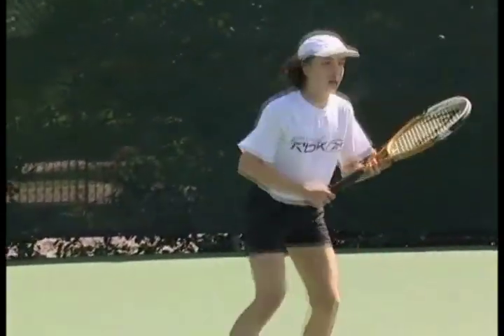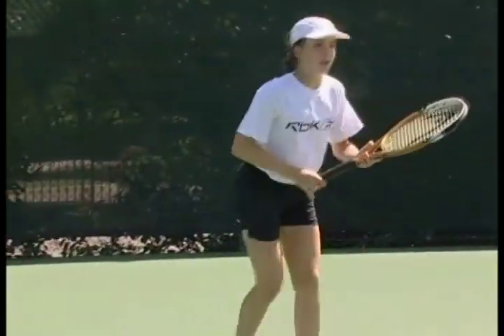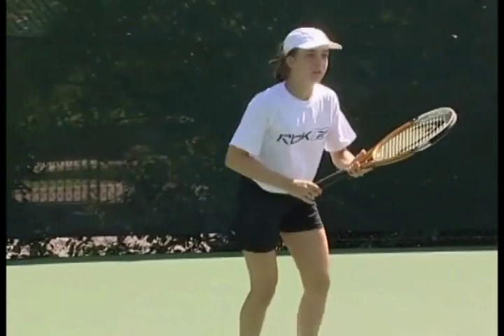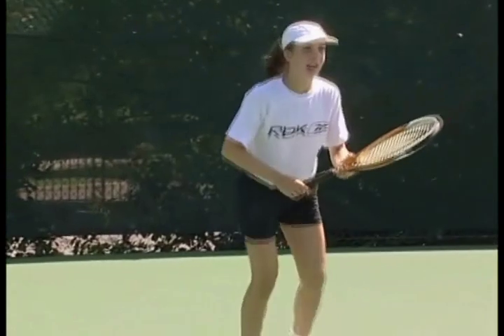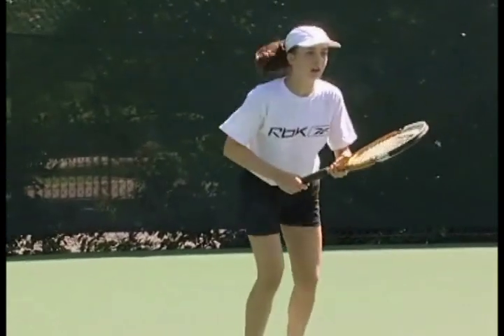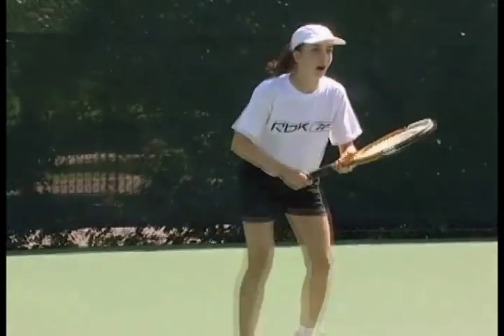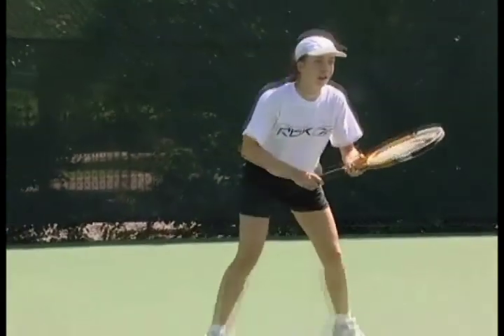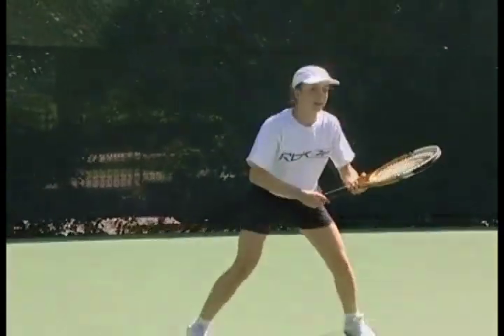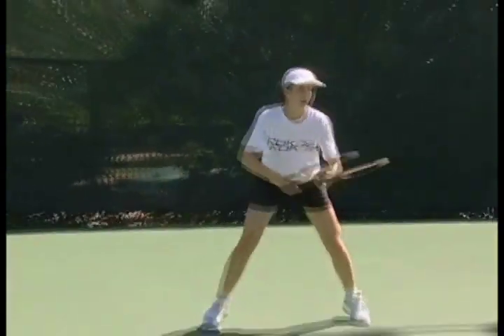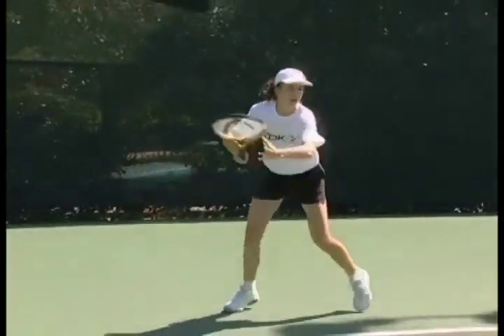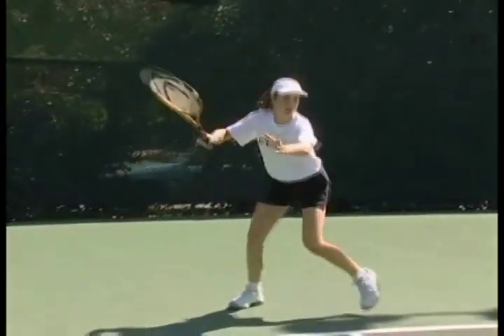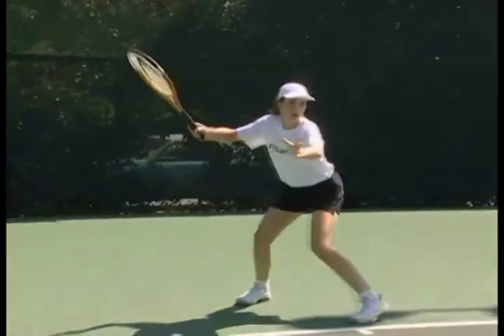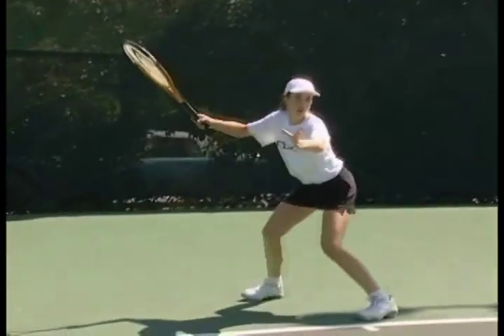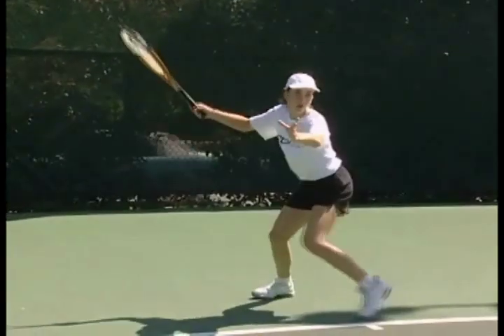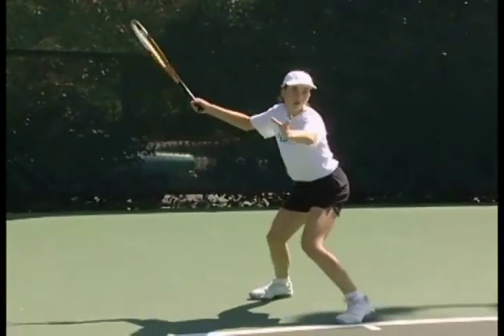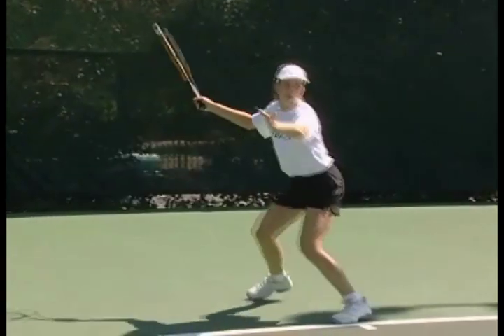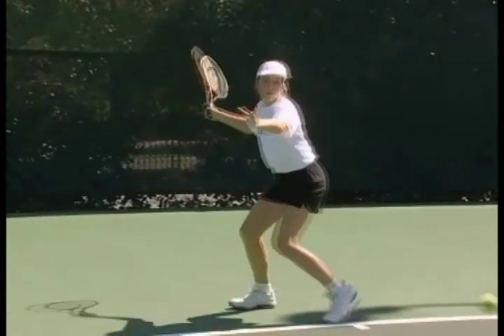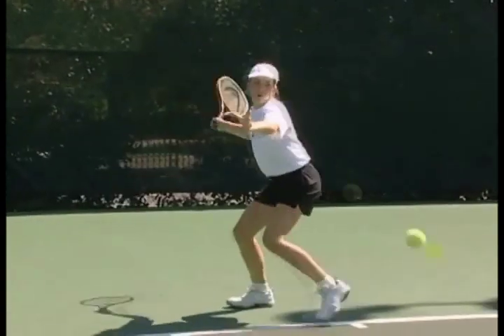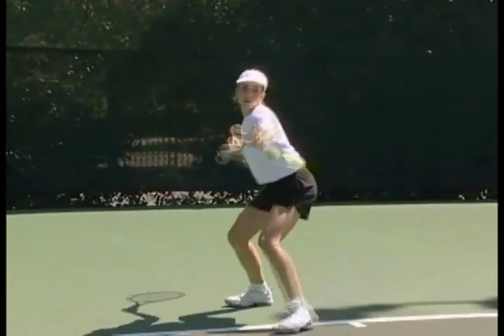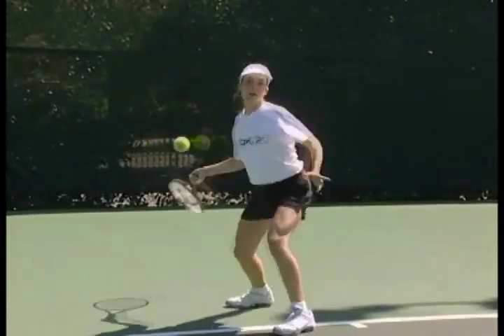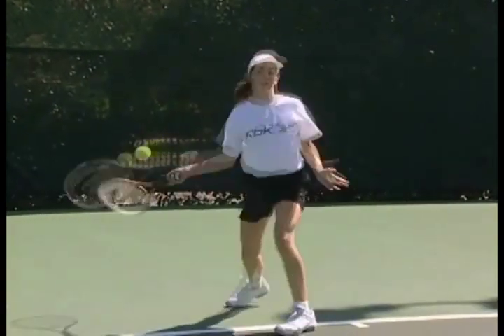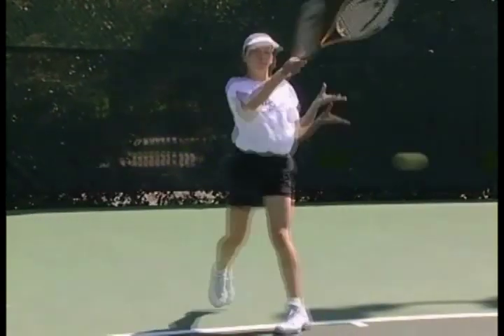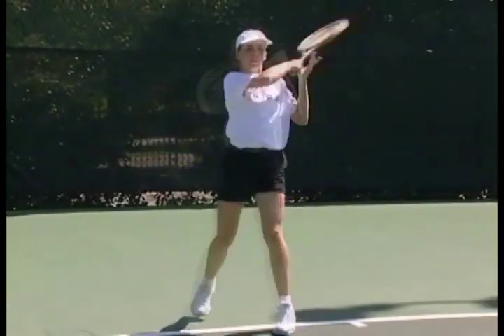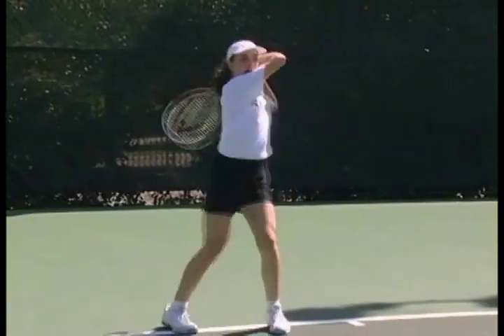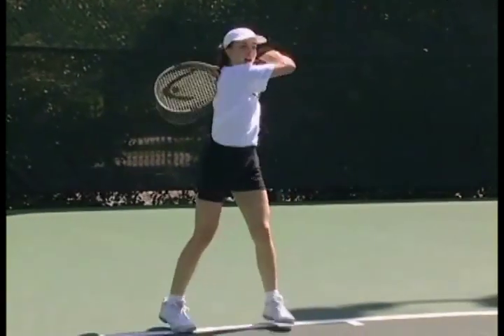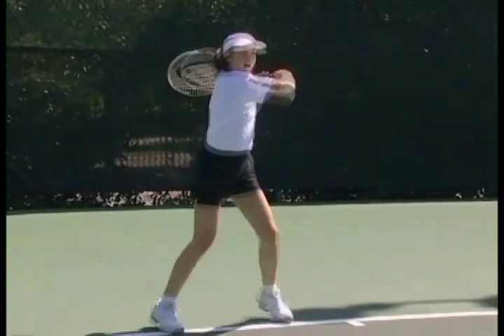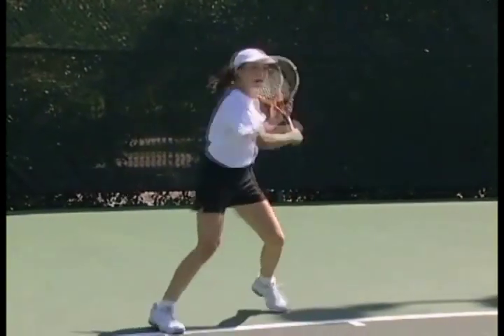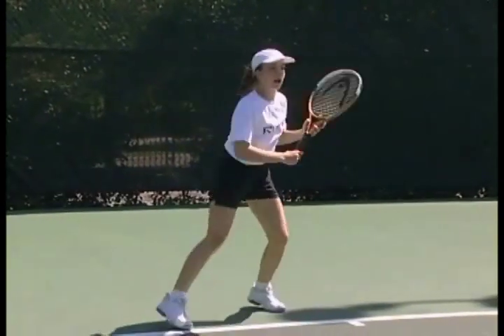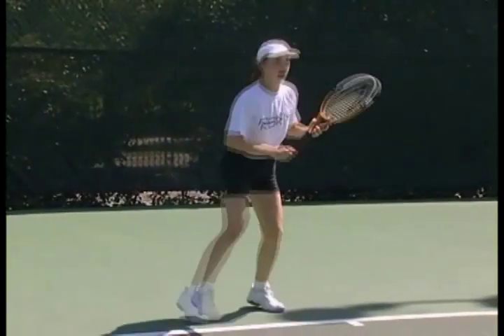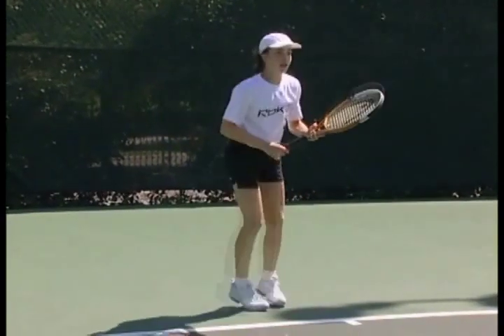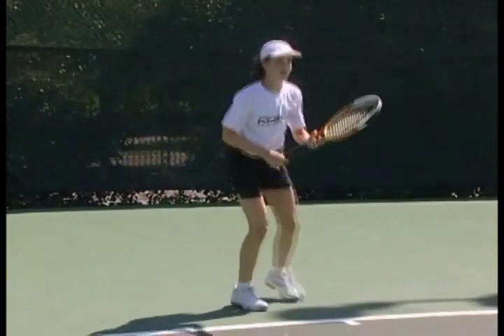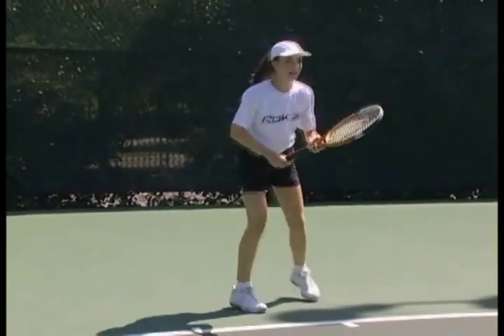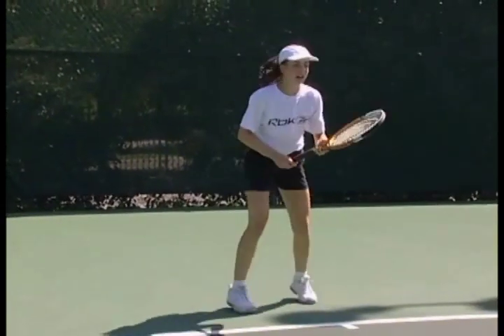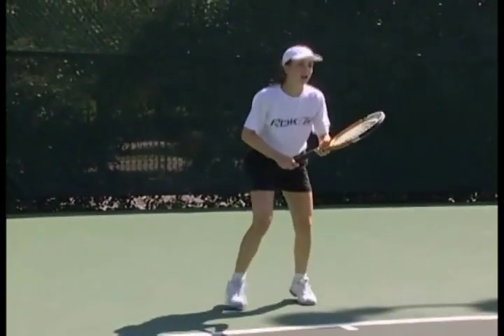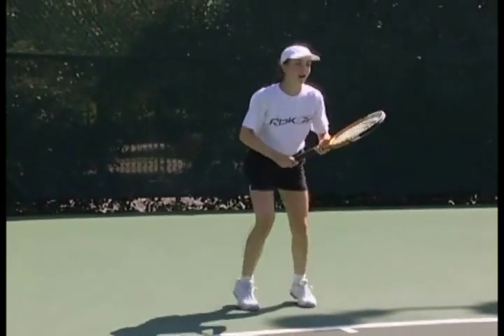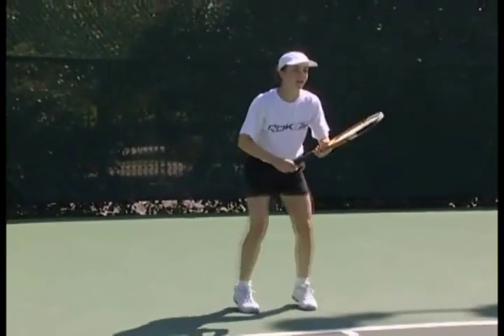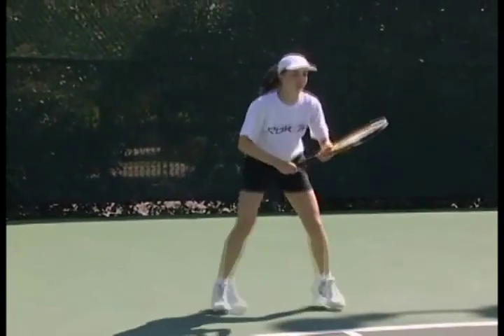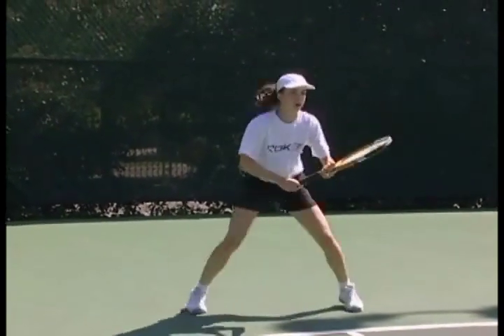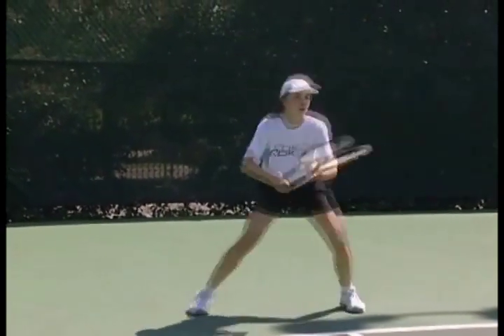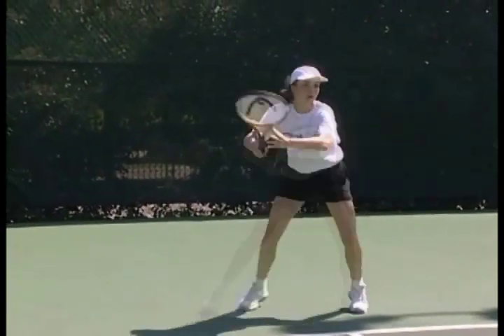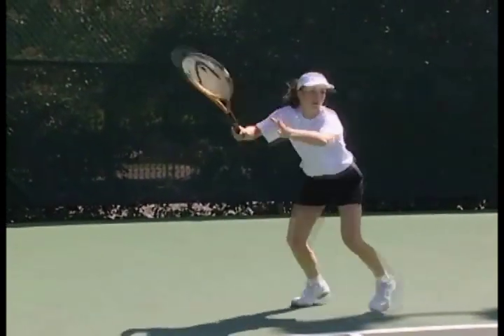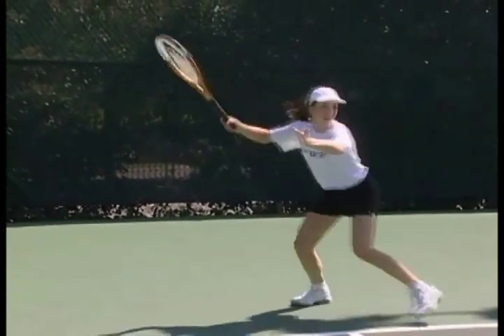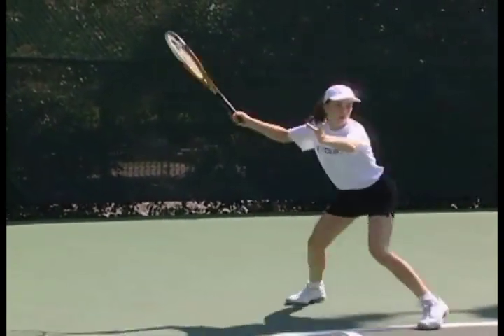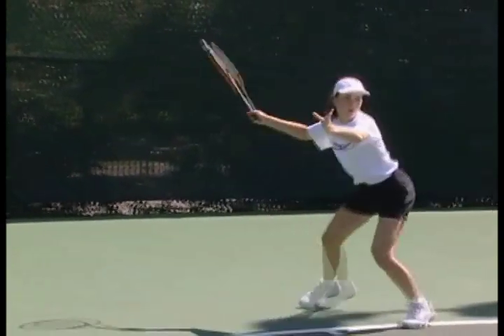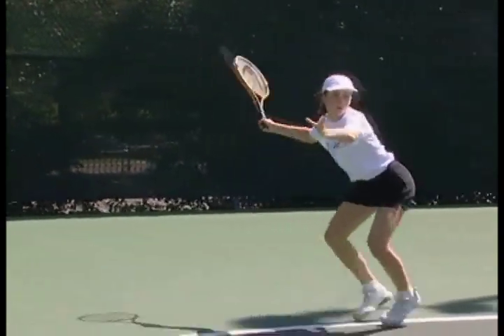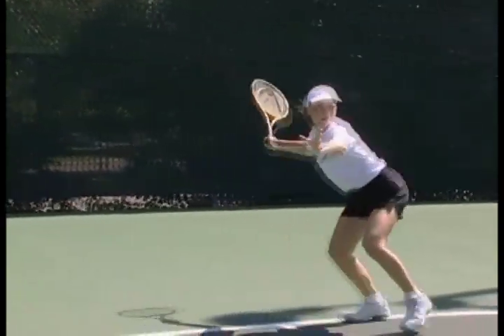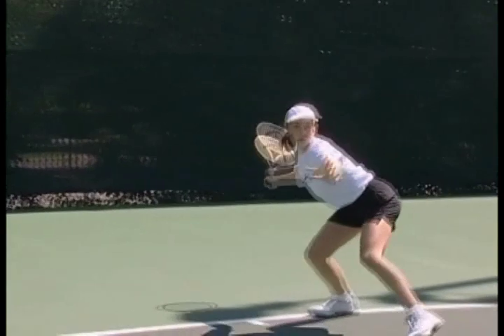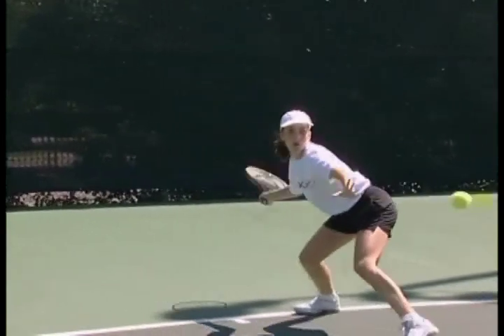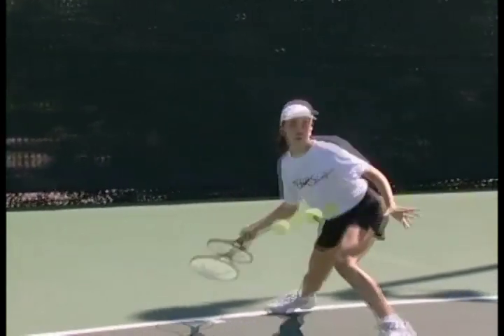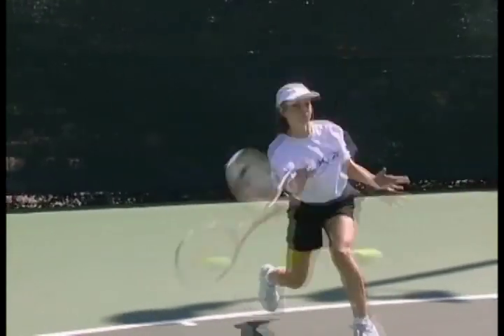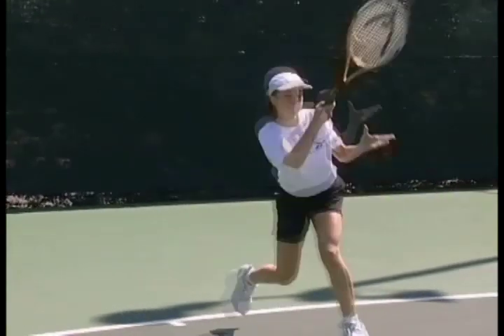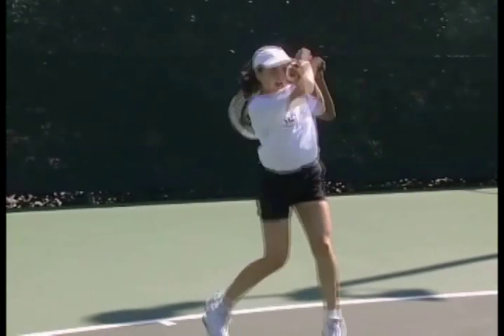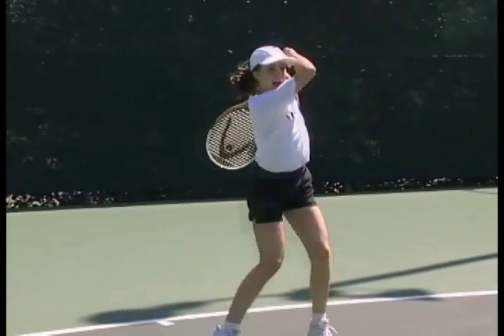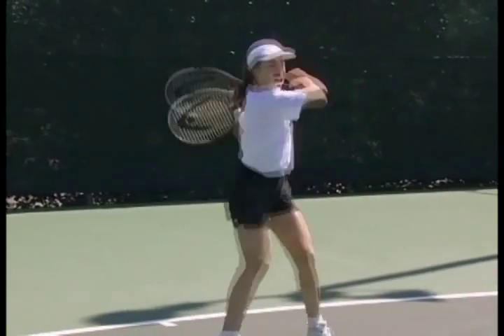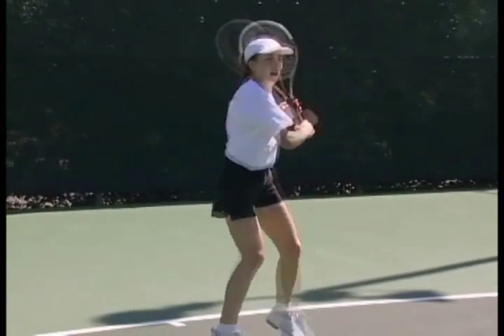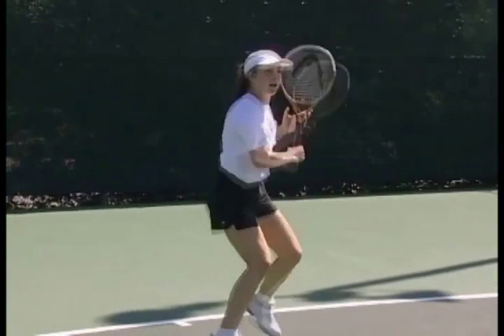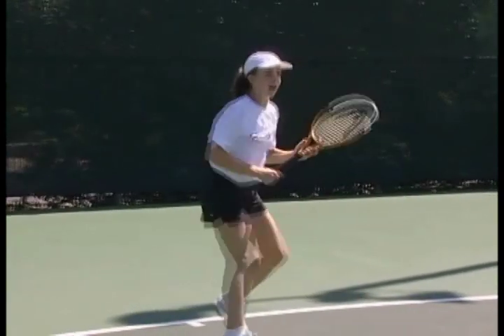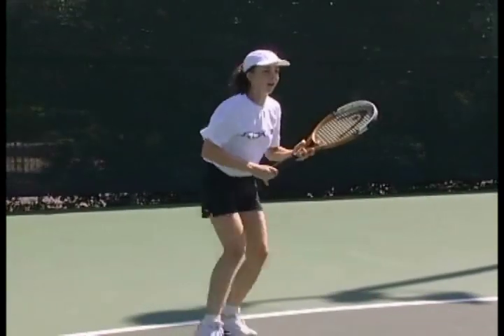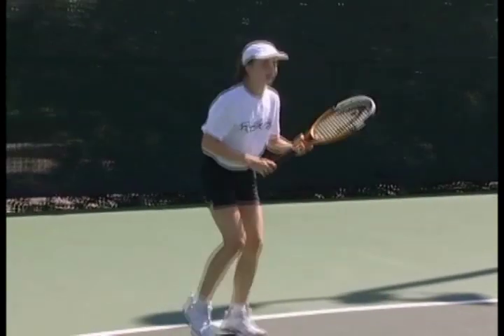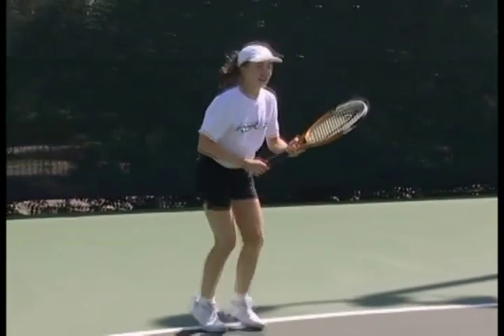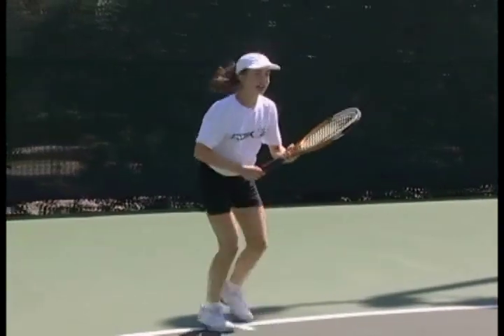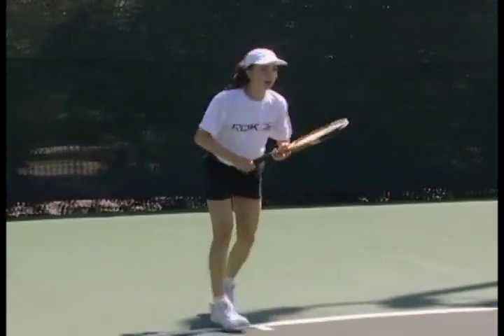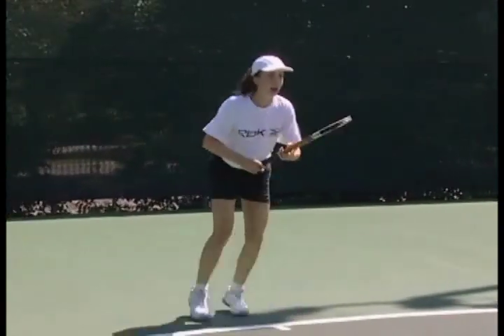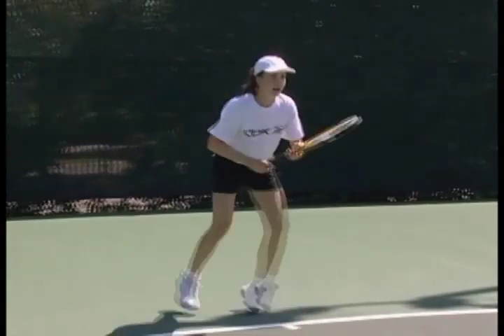Her goal is to hit both ways with similar results.